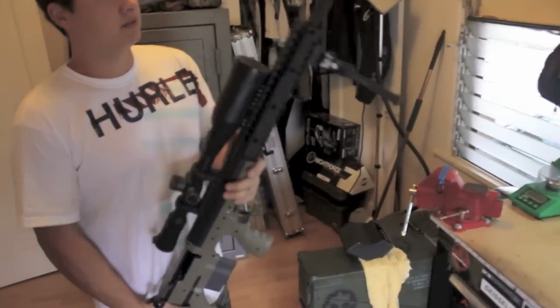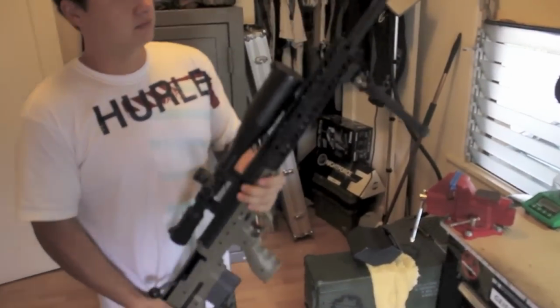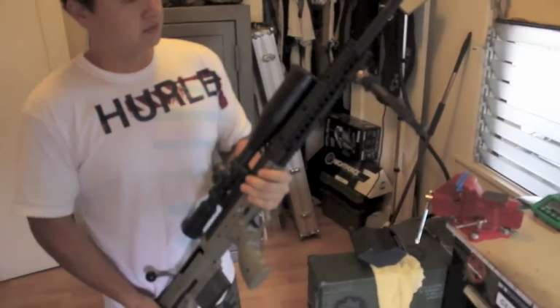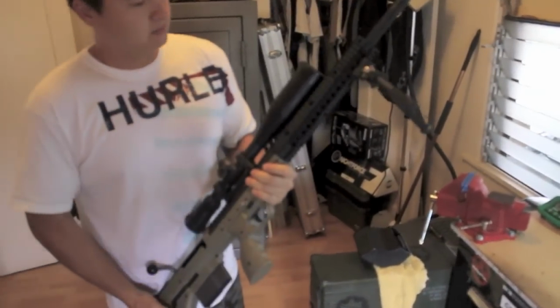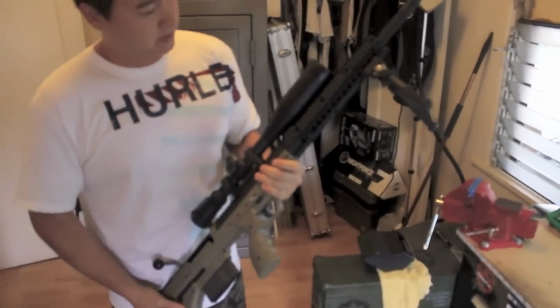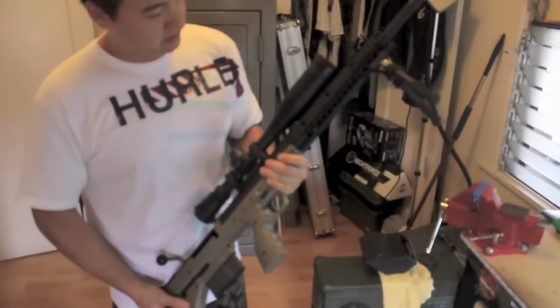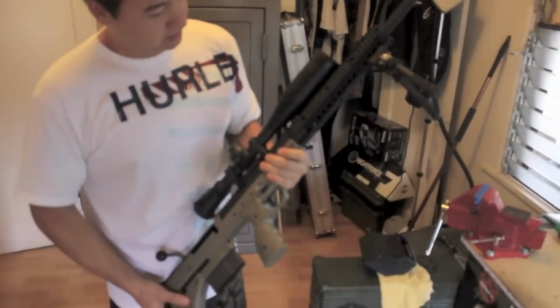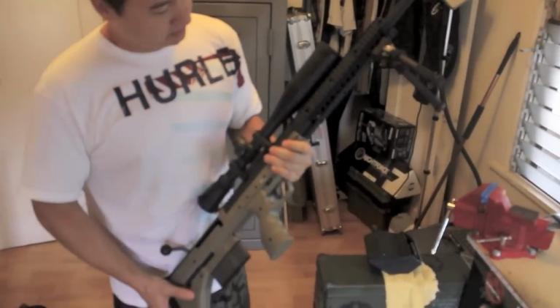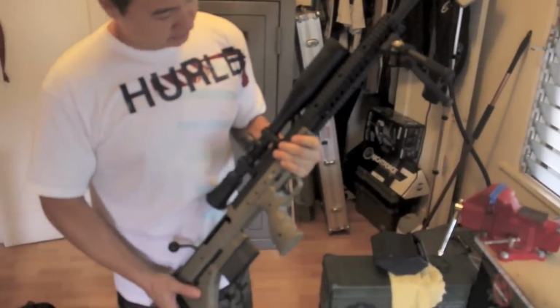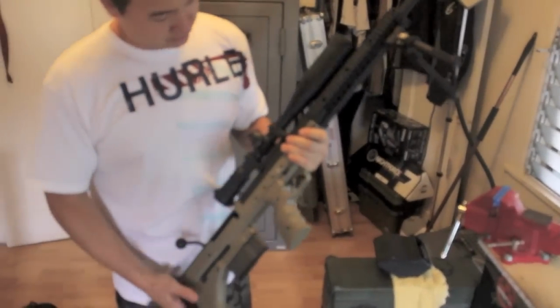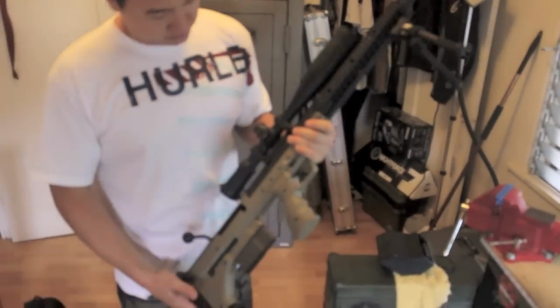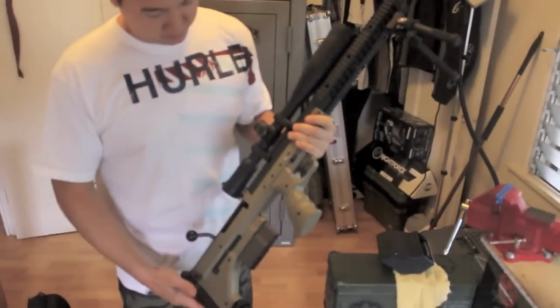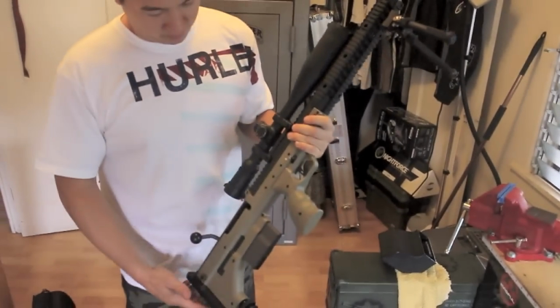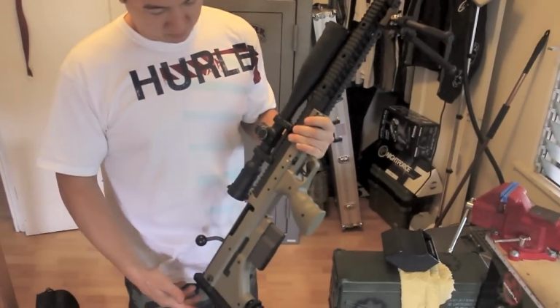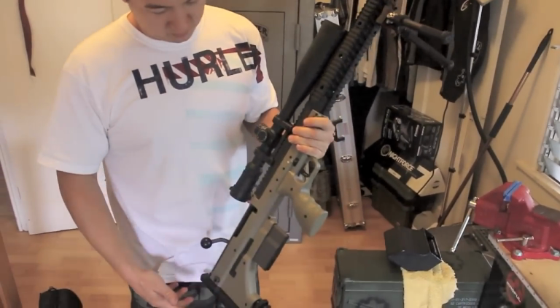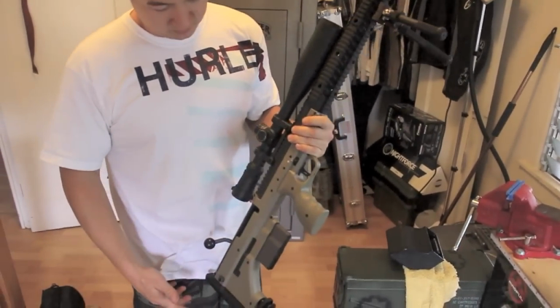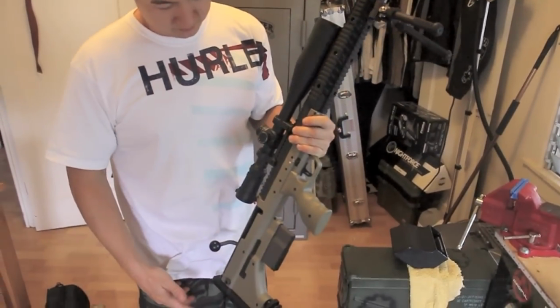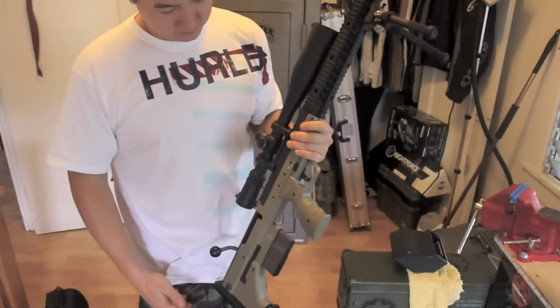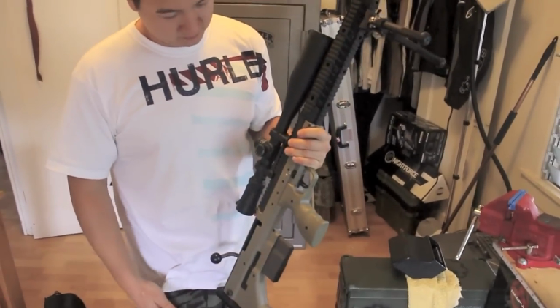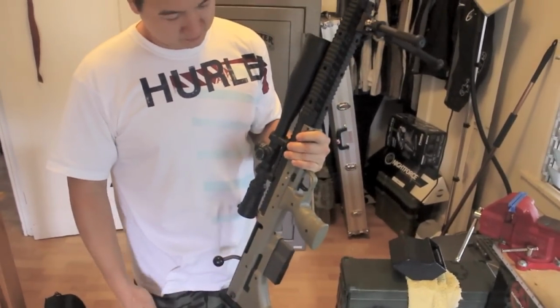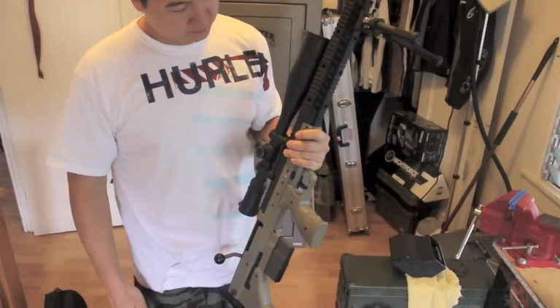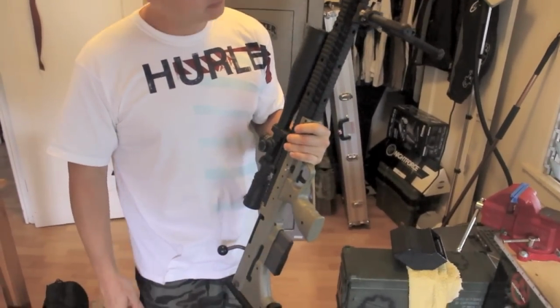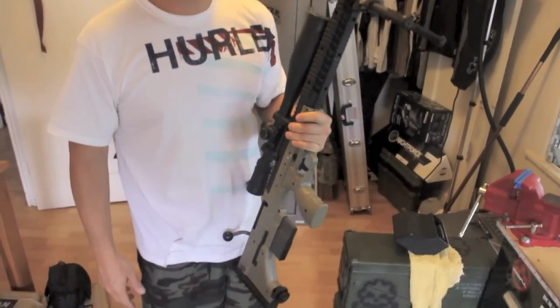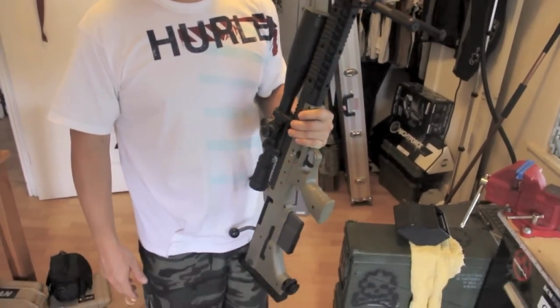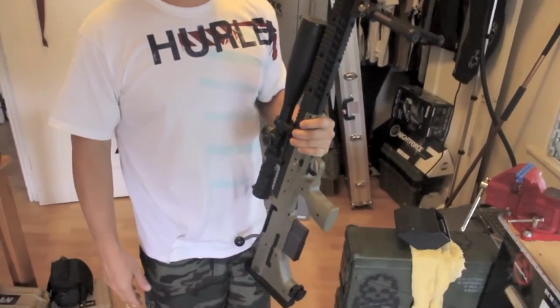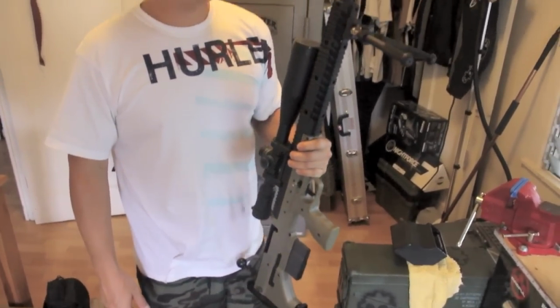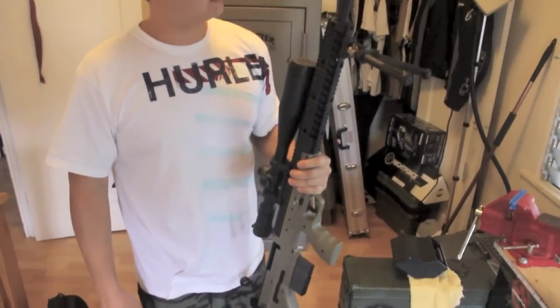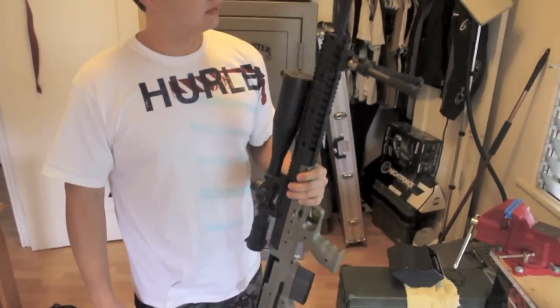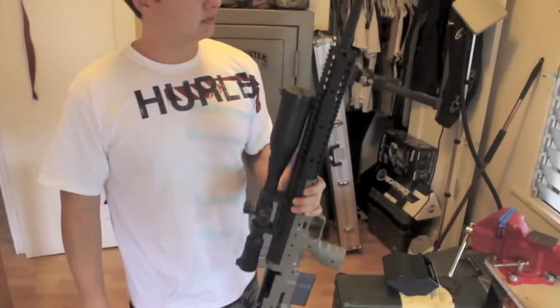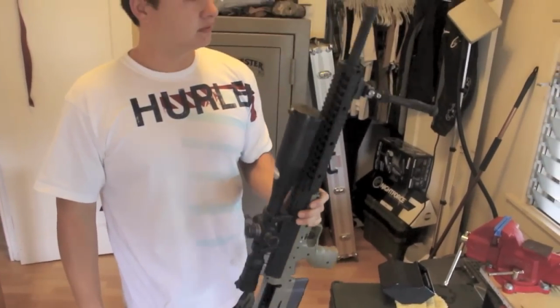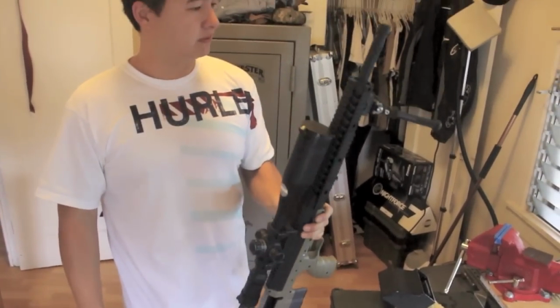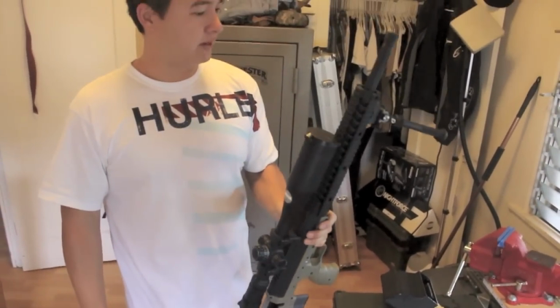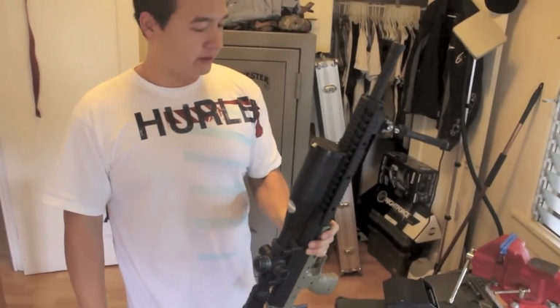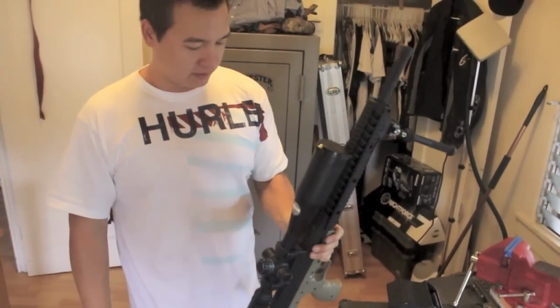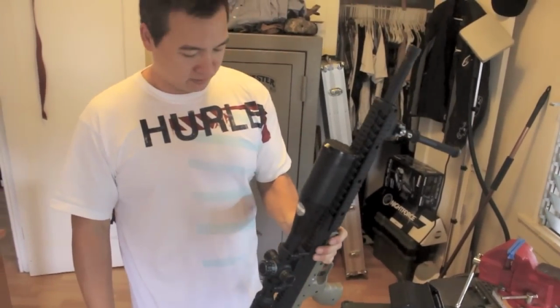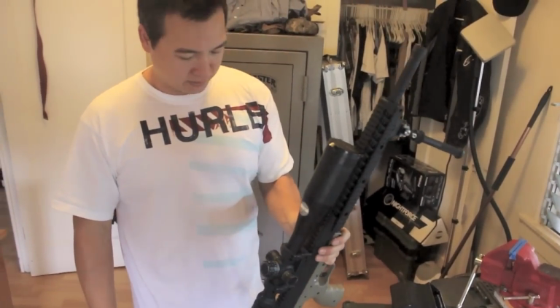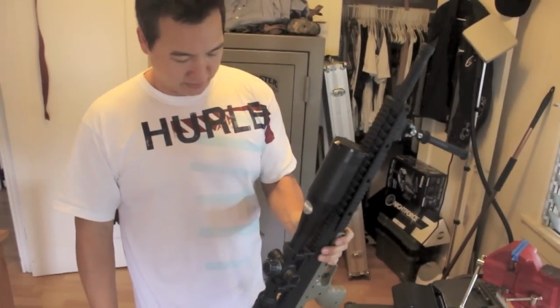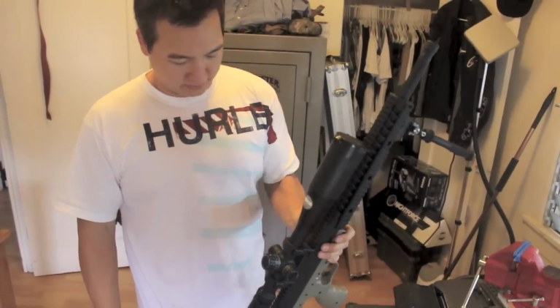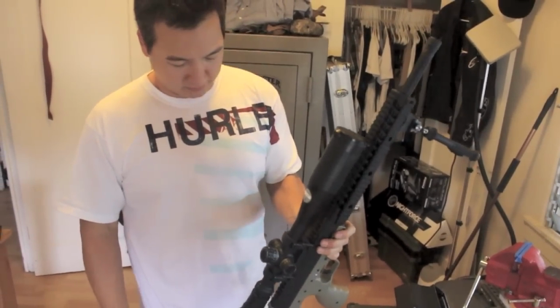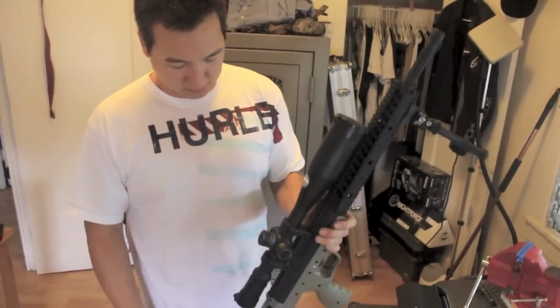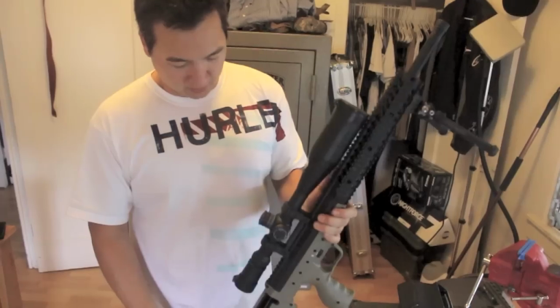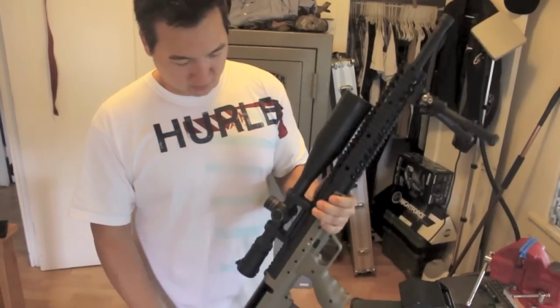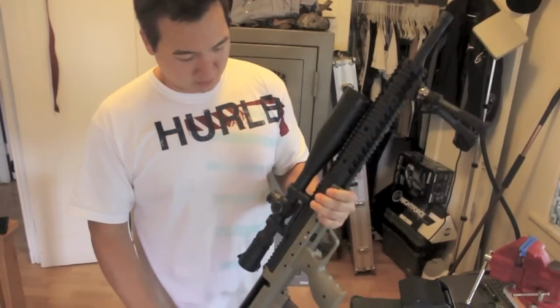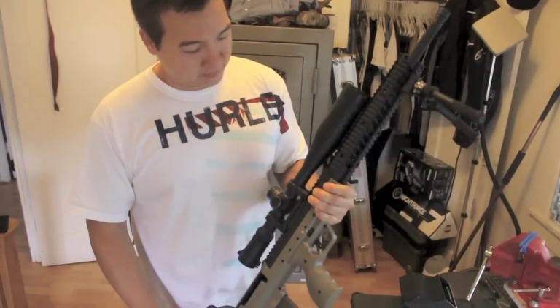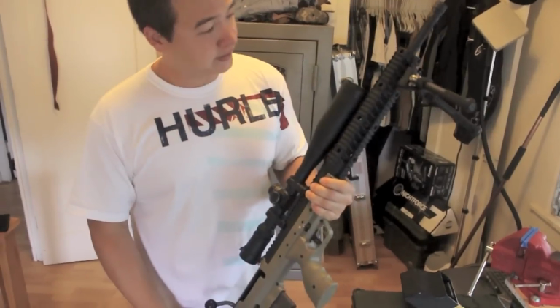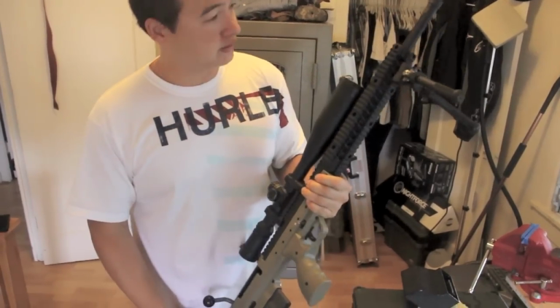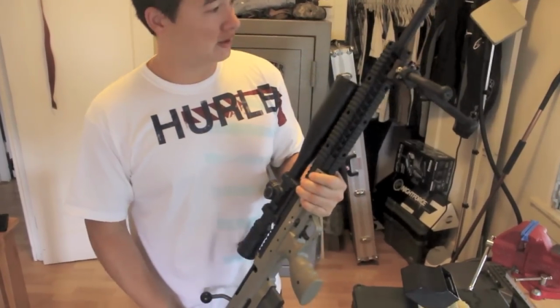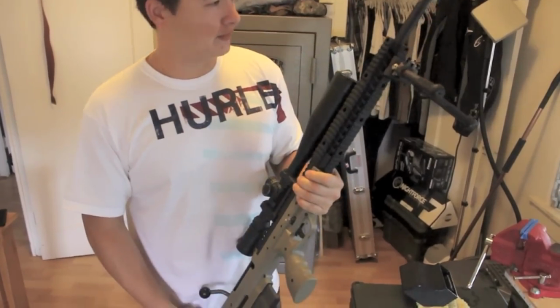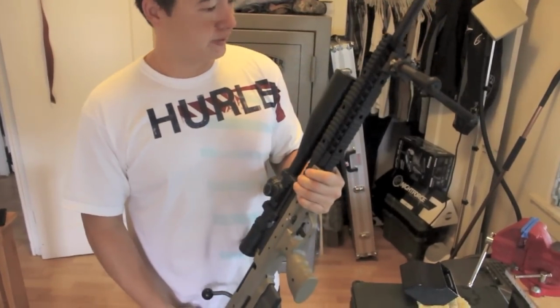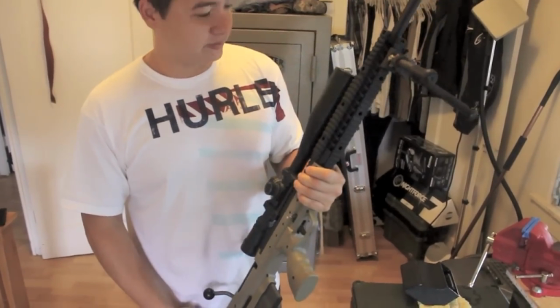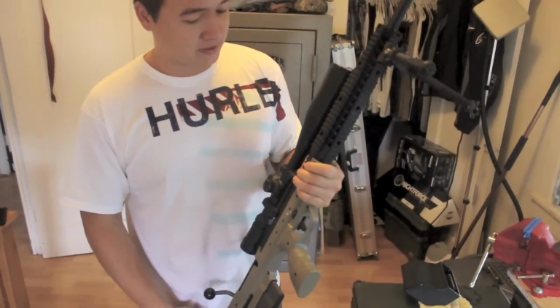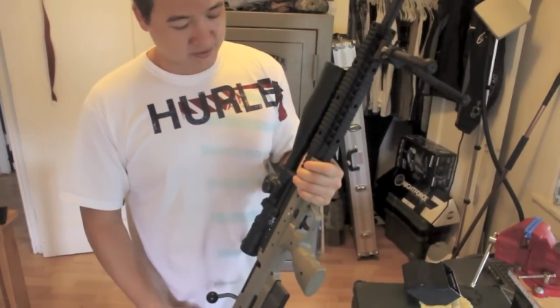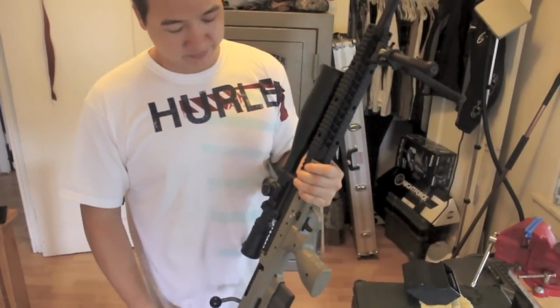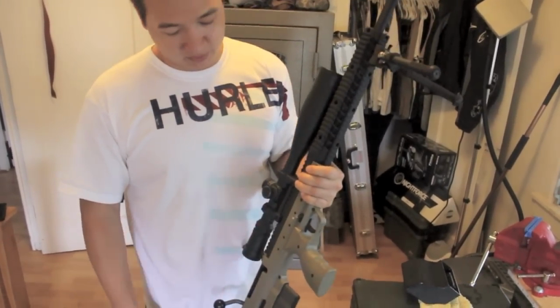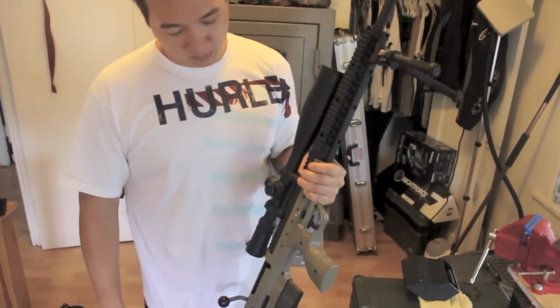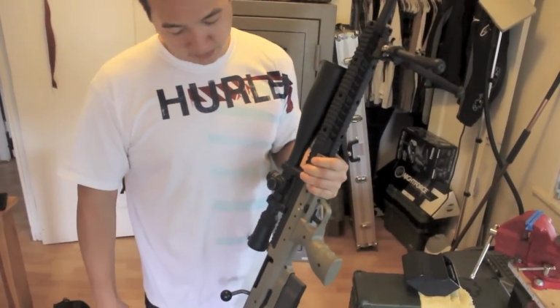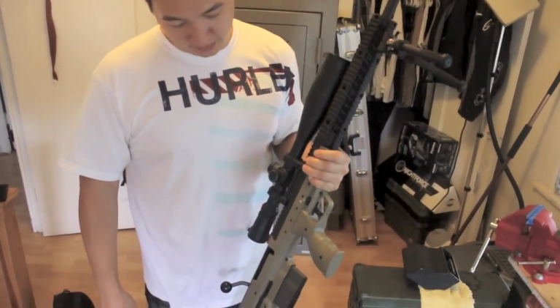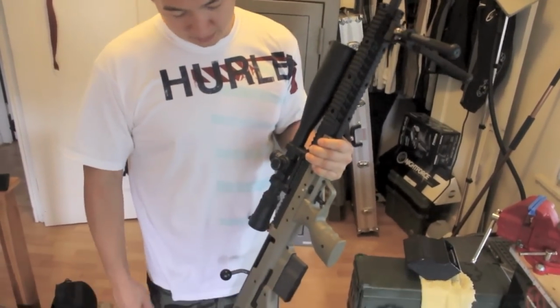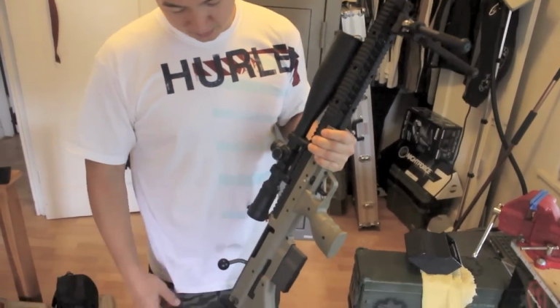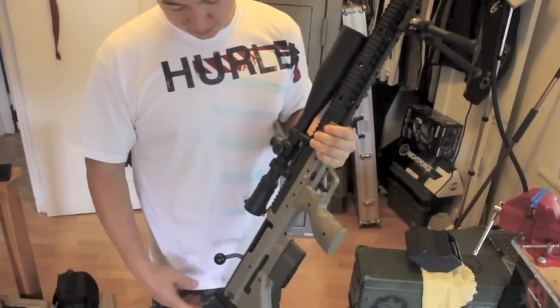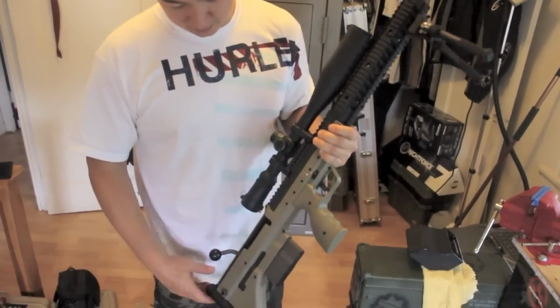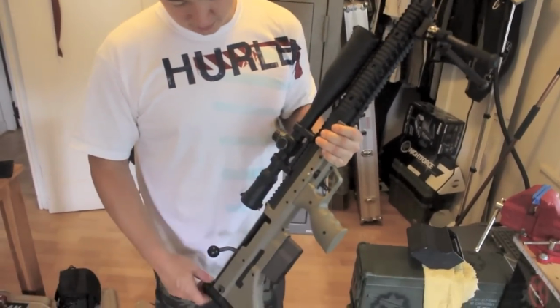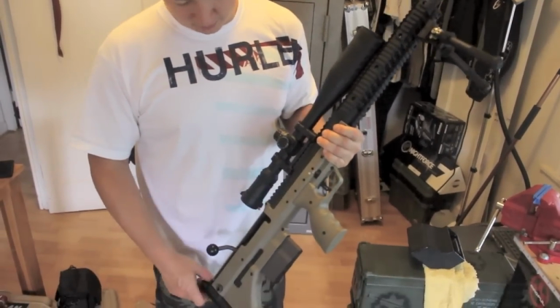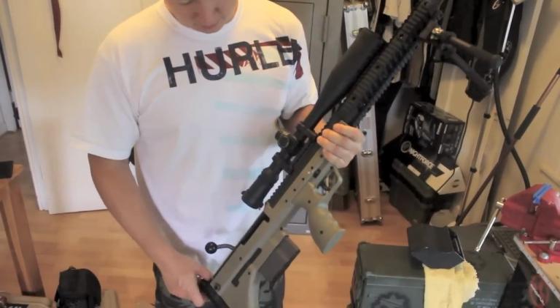That's the 26 inch barrel. So now you're looking at a little longer — now you're looking at about the size of a 20 inch AR.